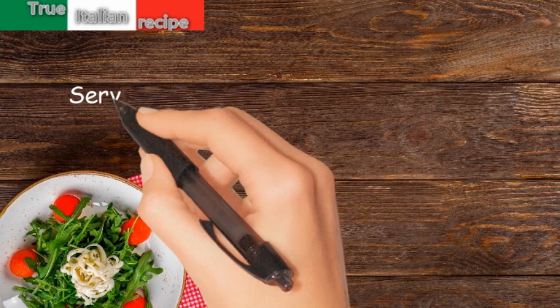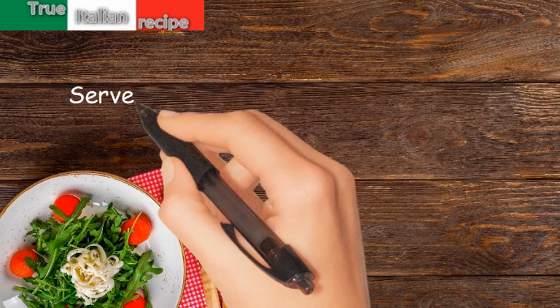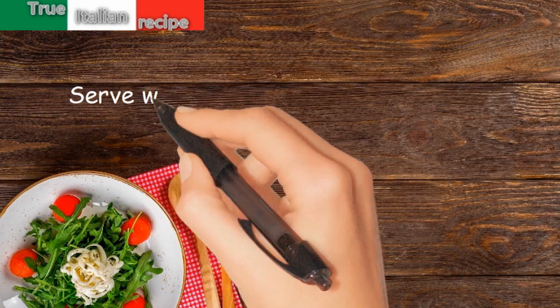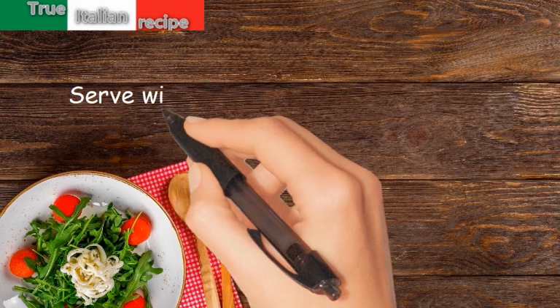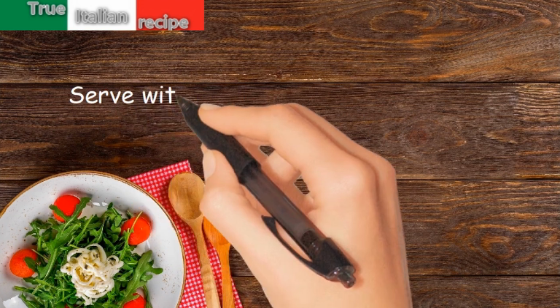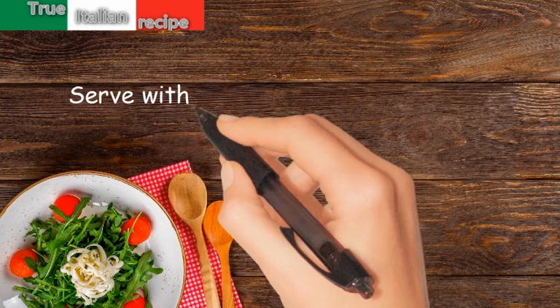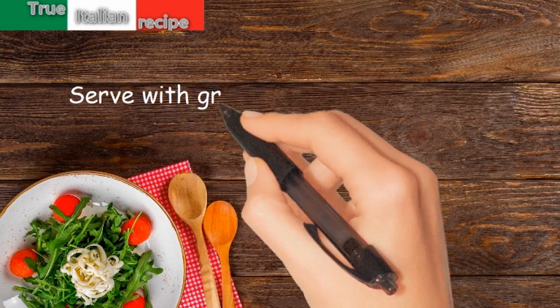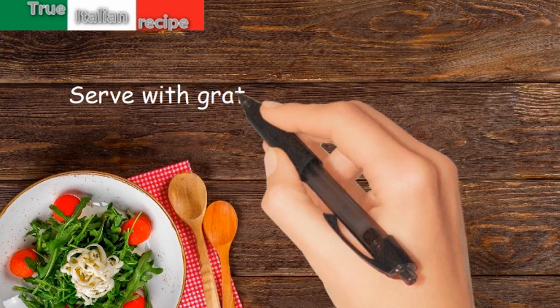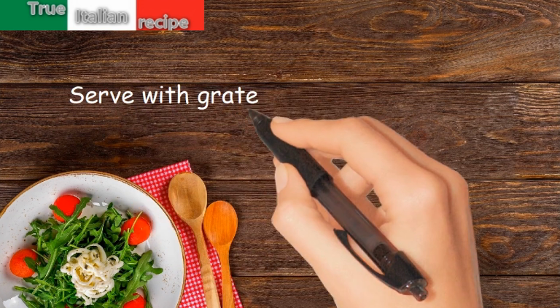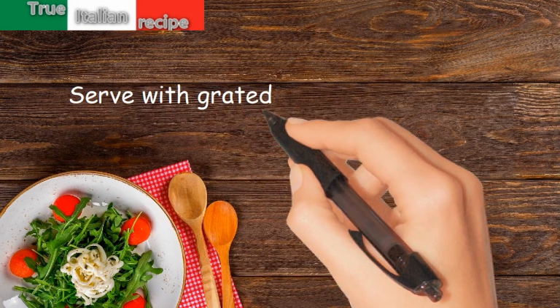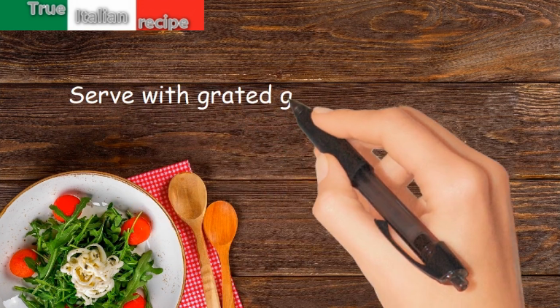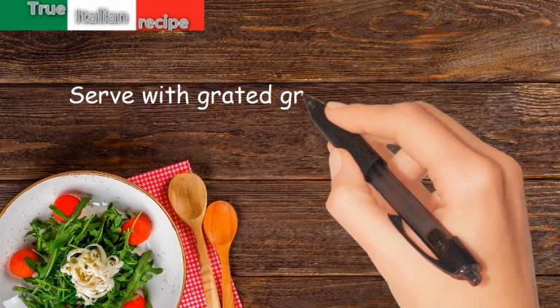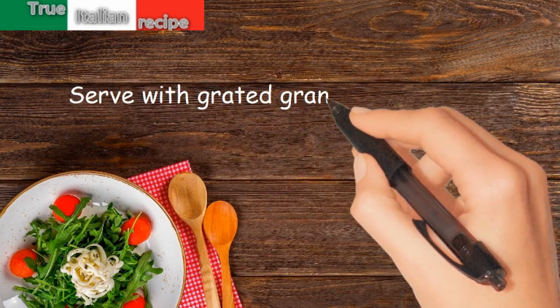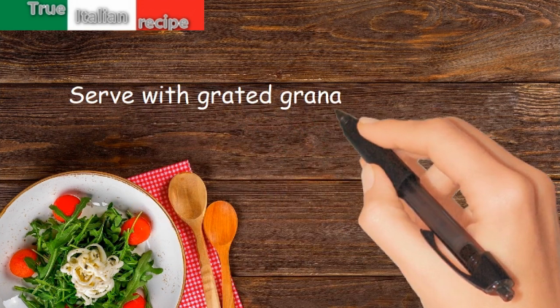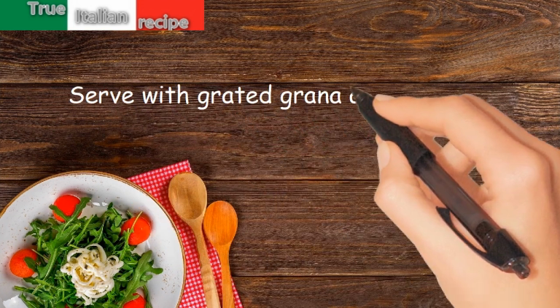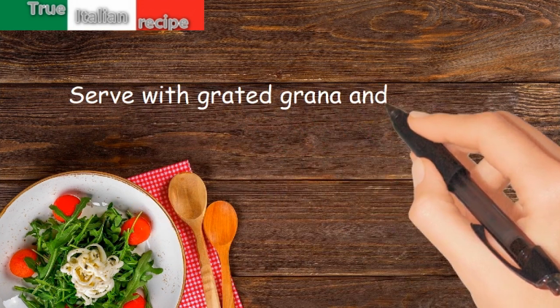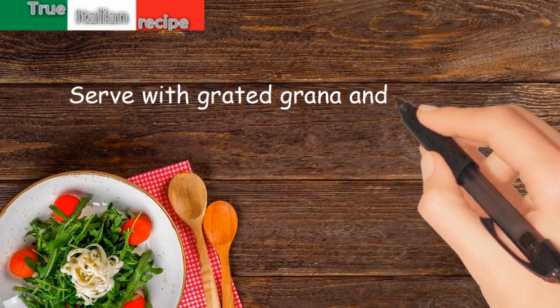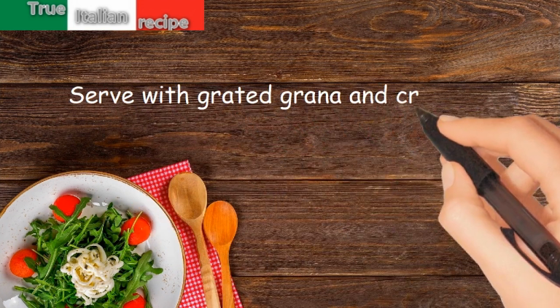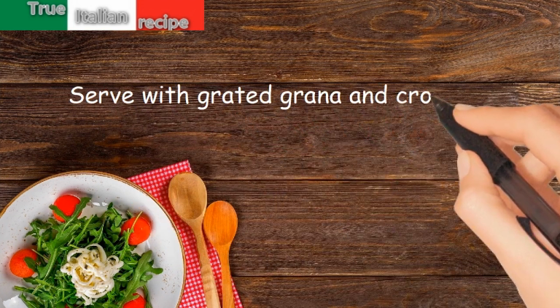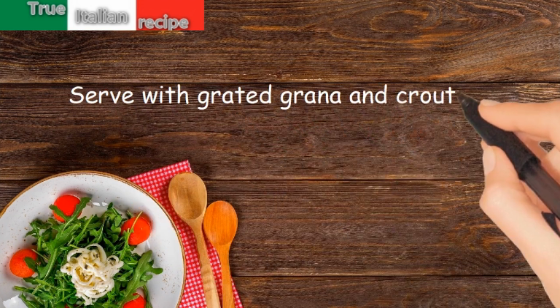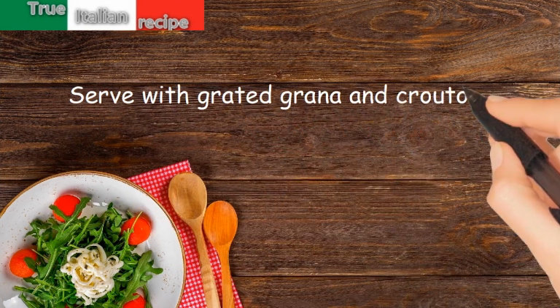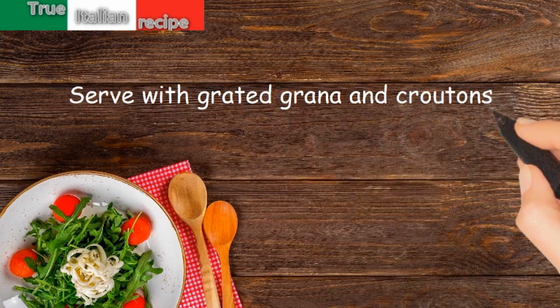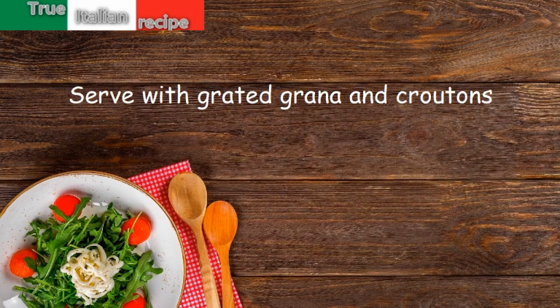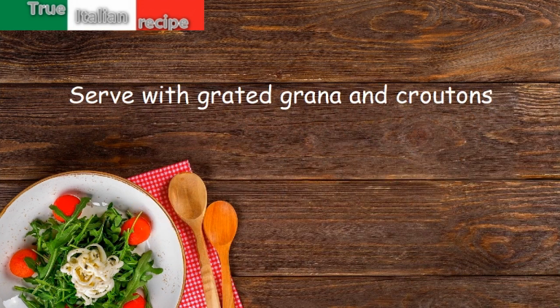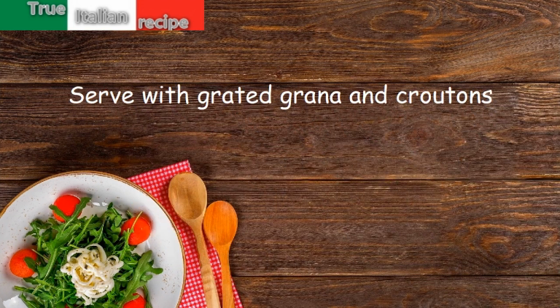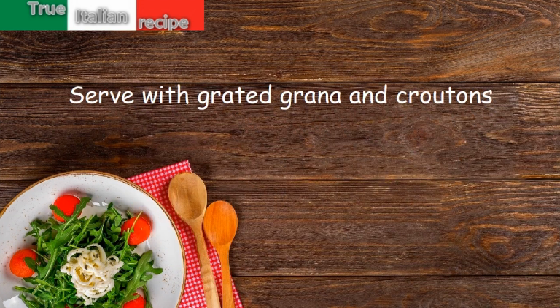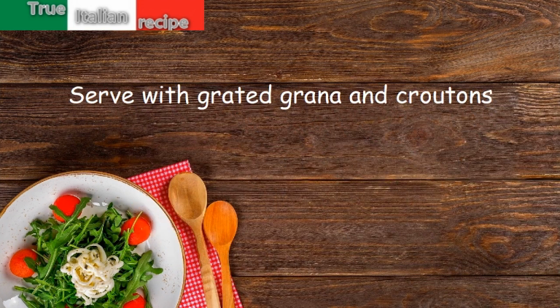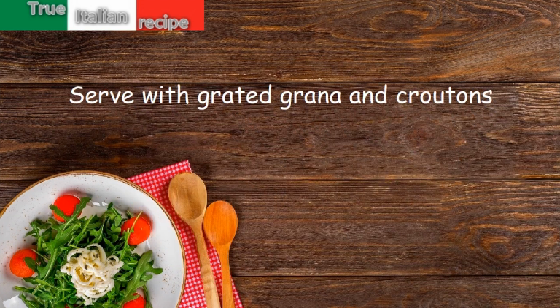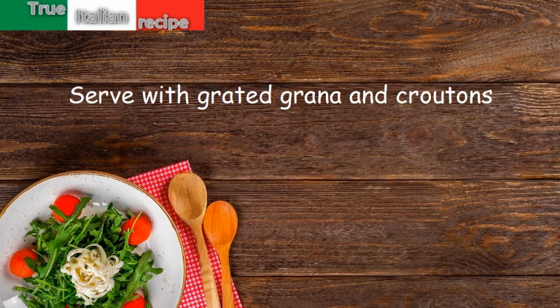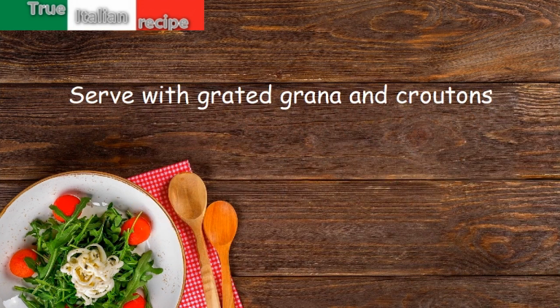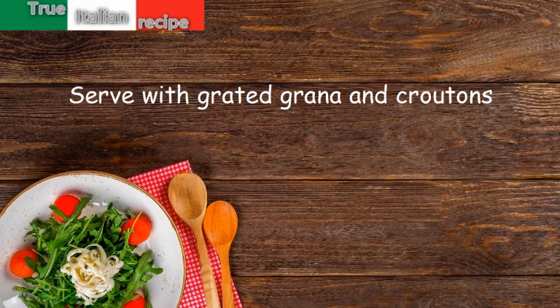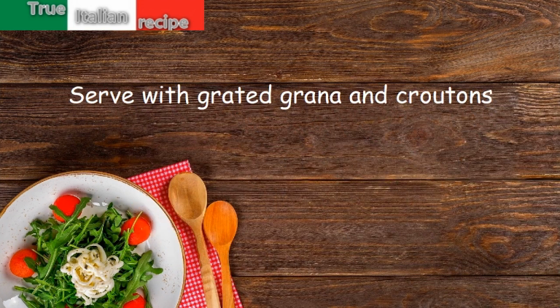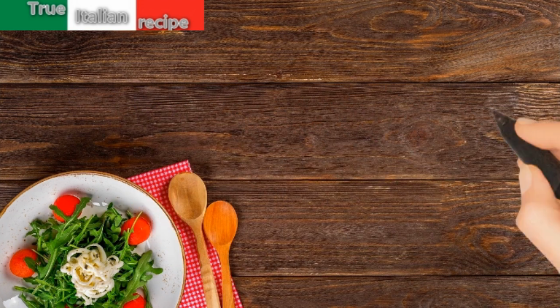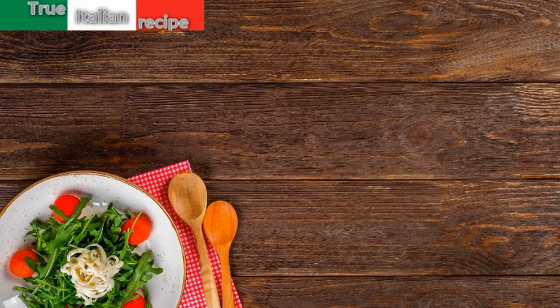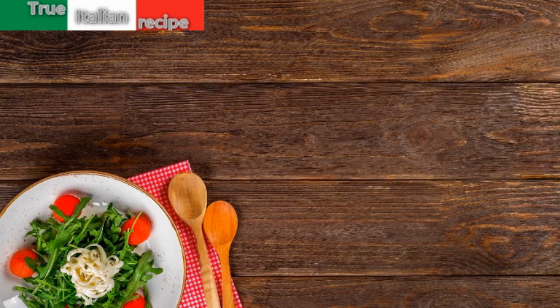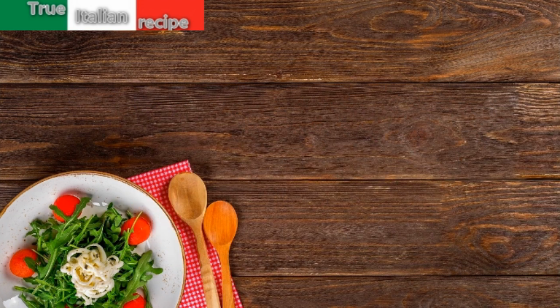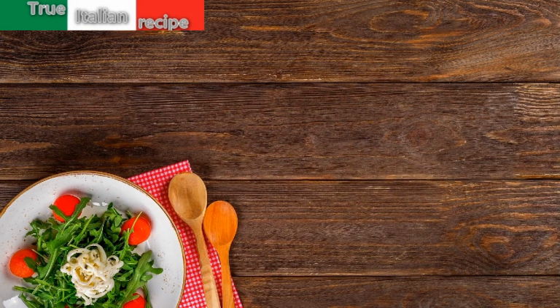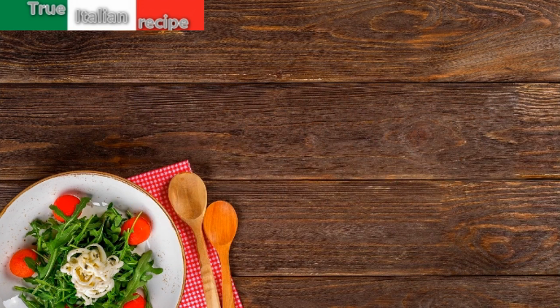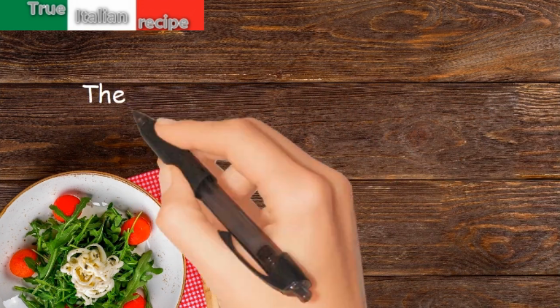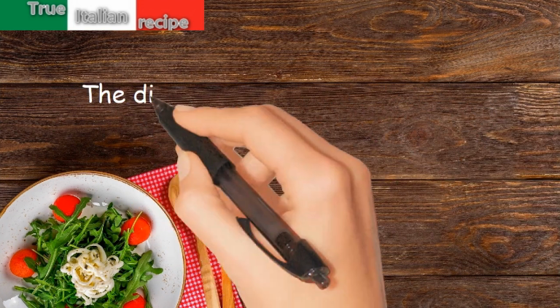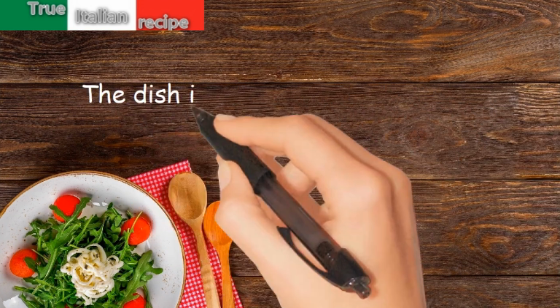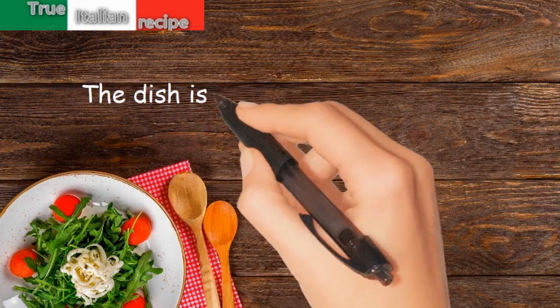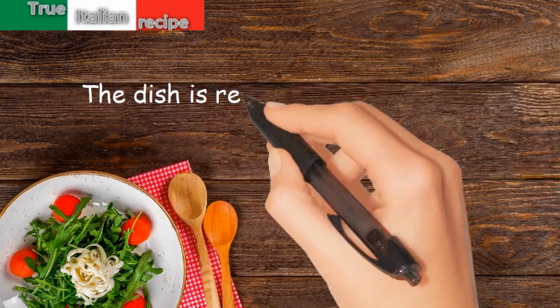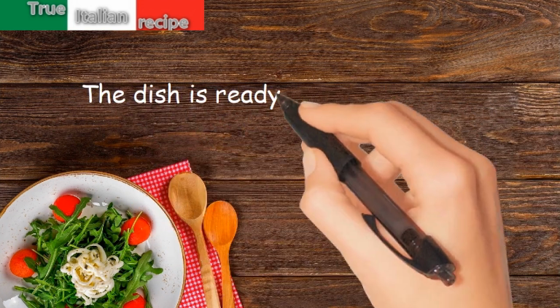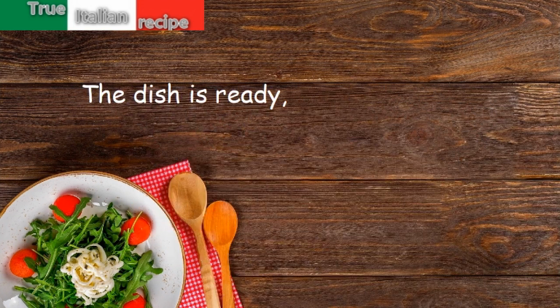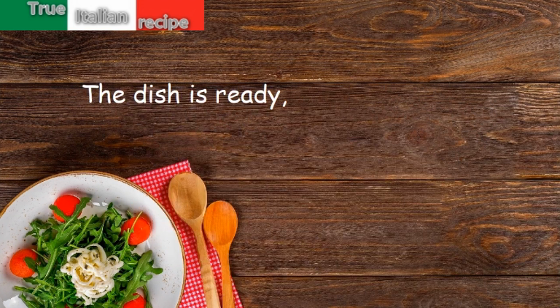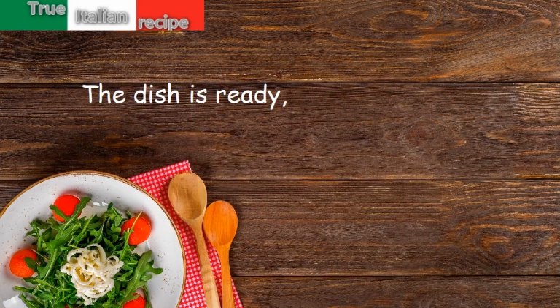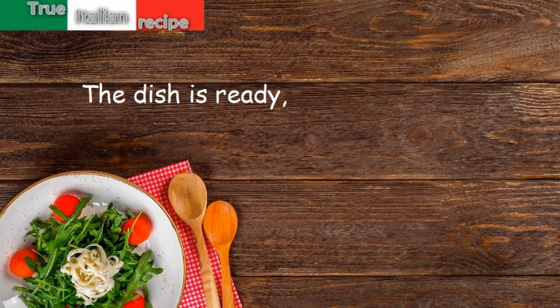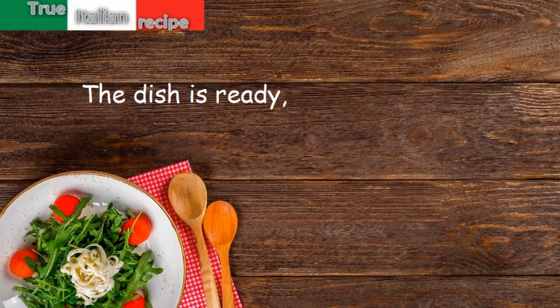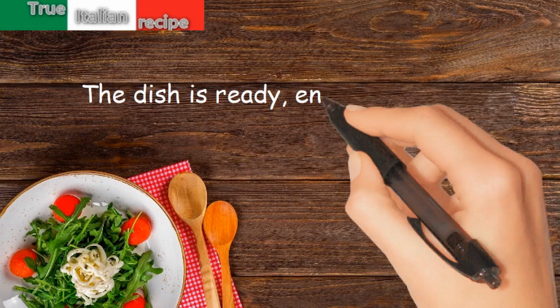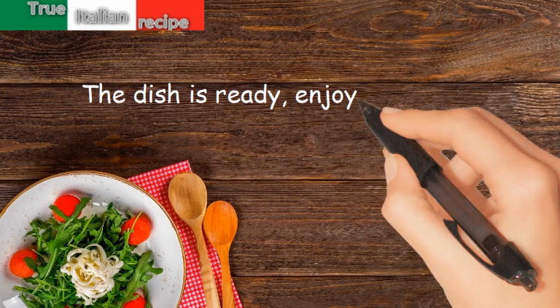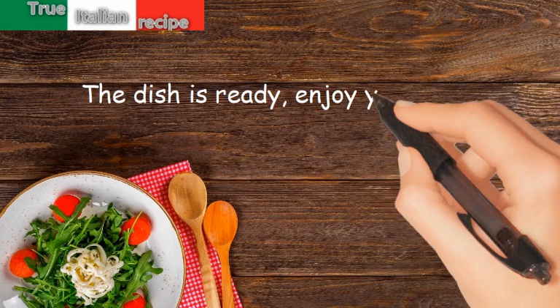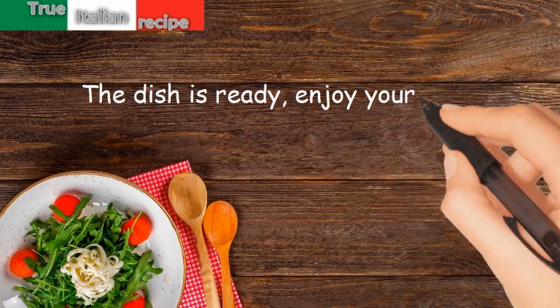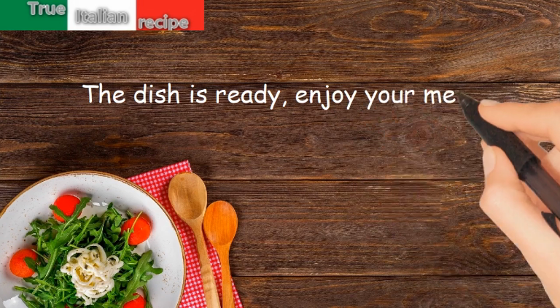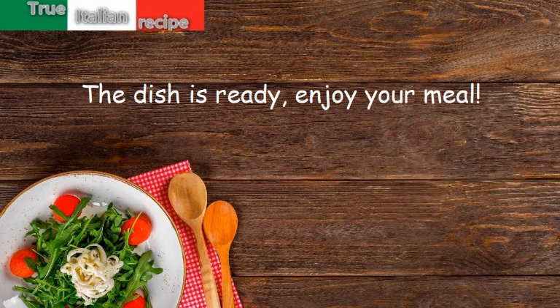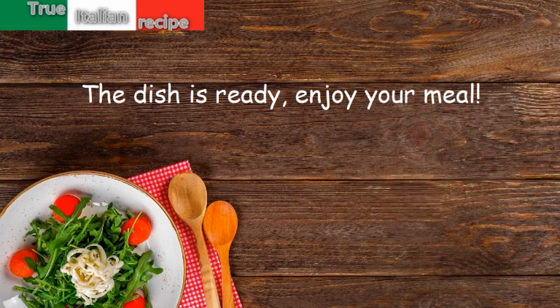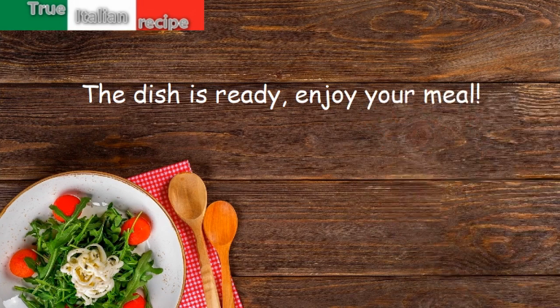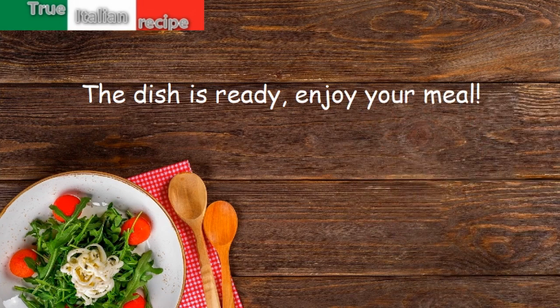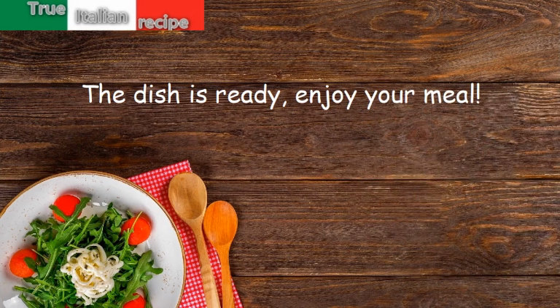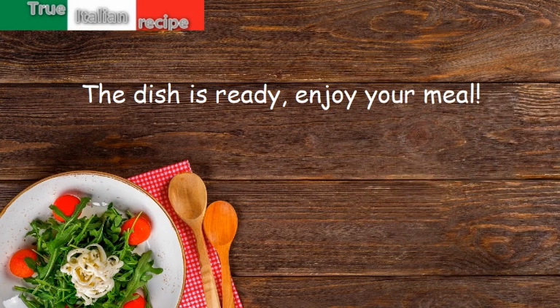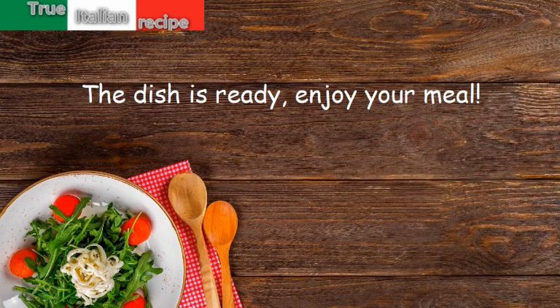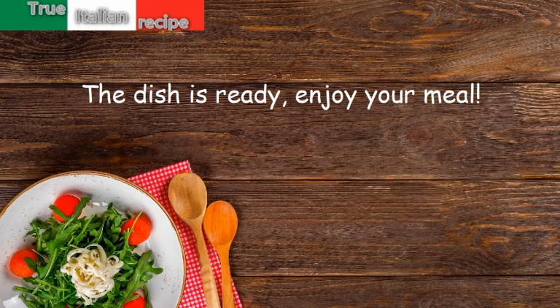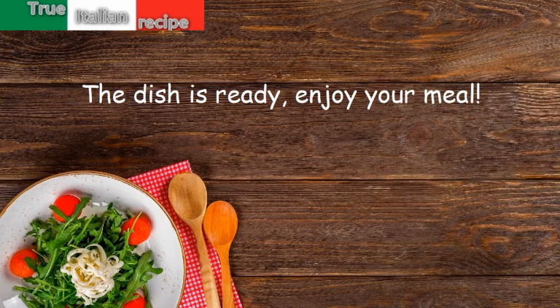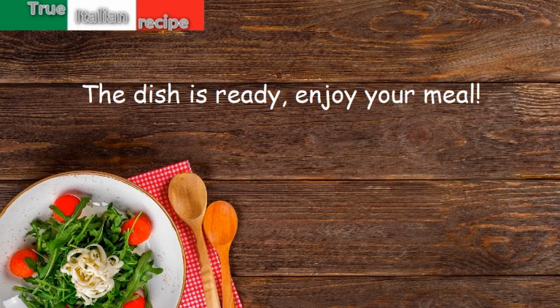Serve with grated grana and croutons. The dish is ready. Enjoy your meal.